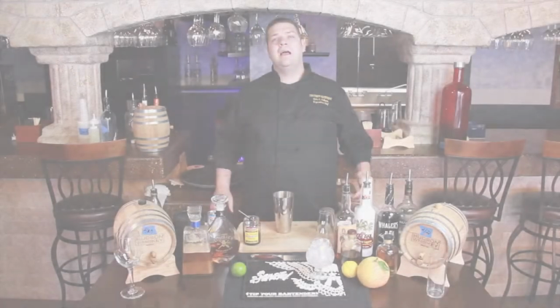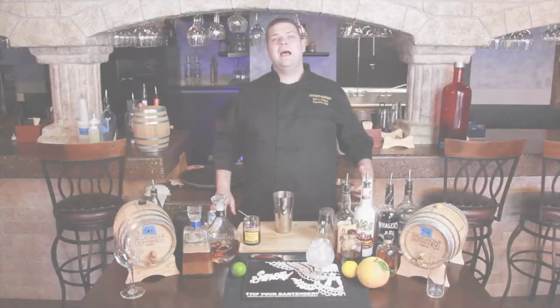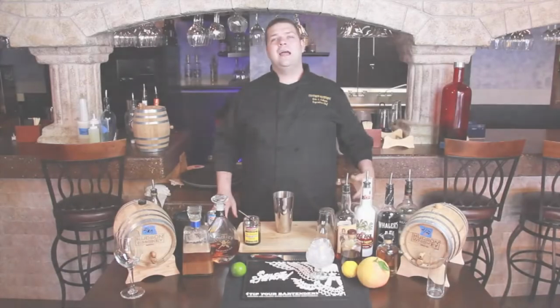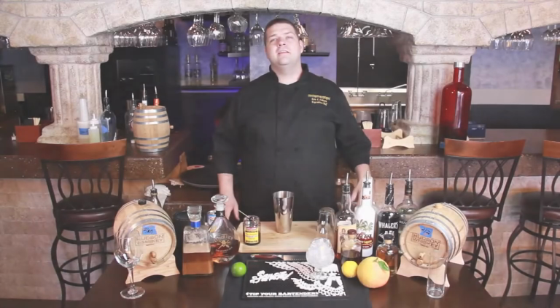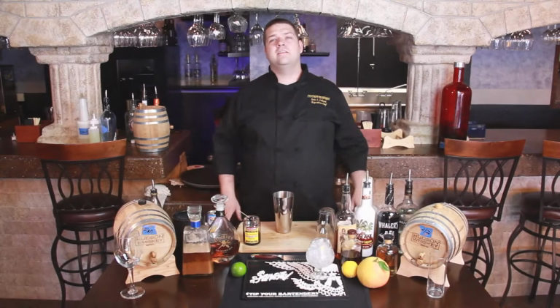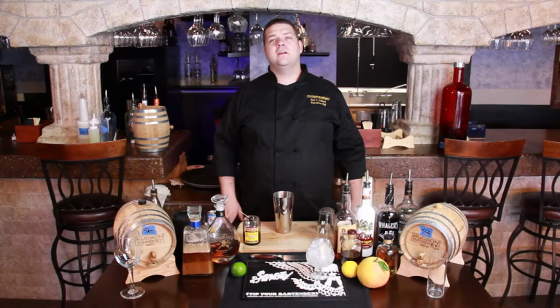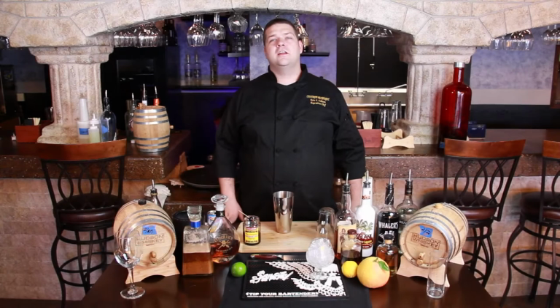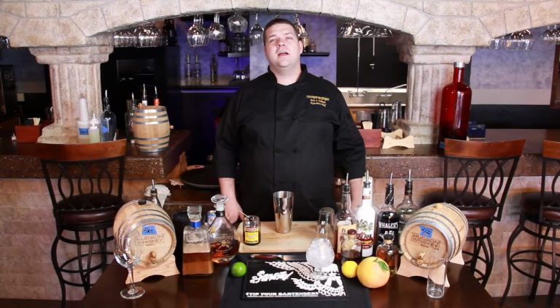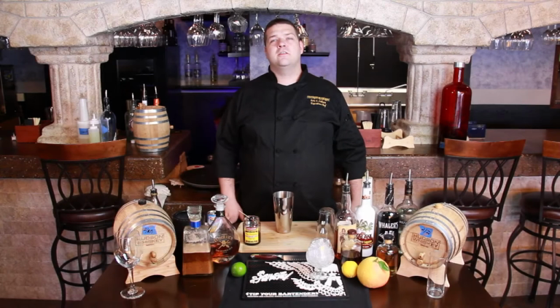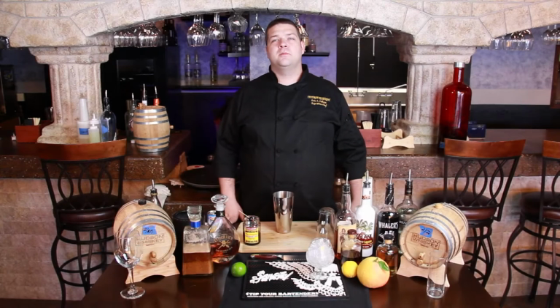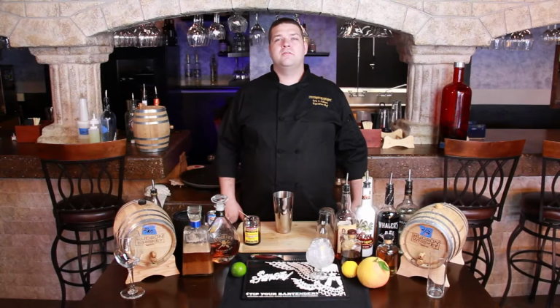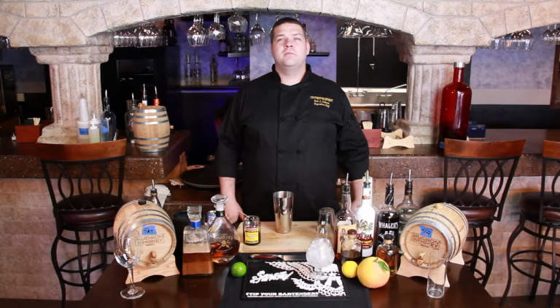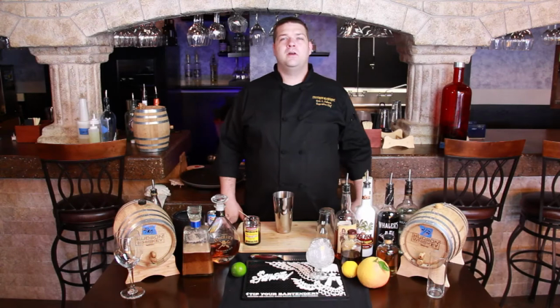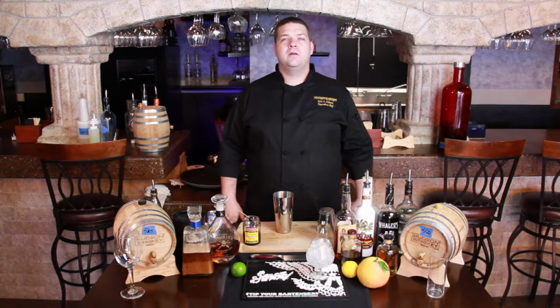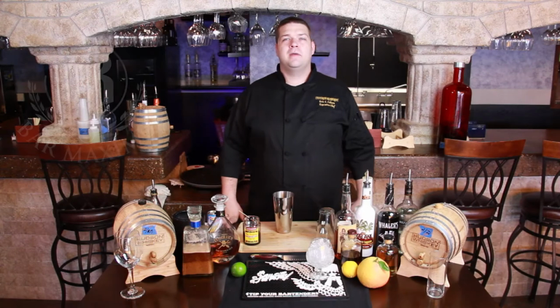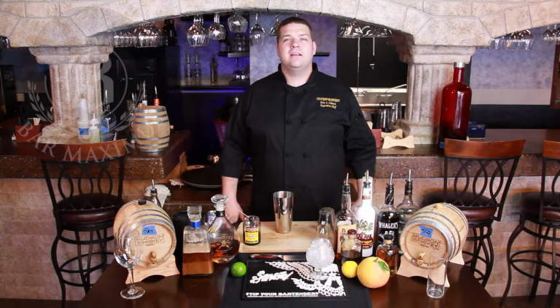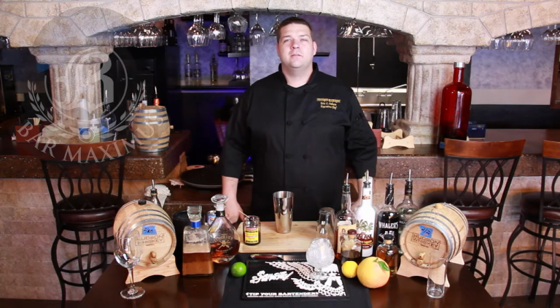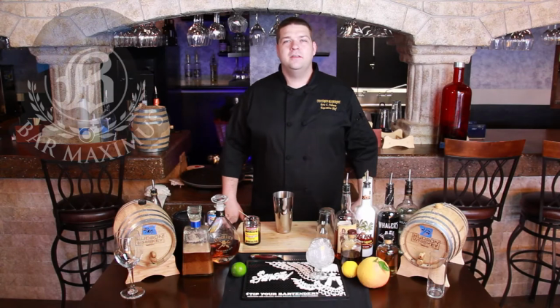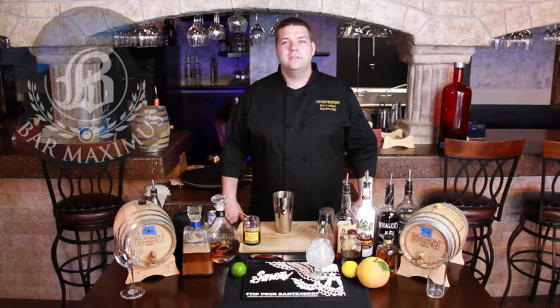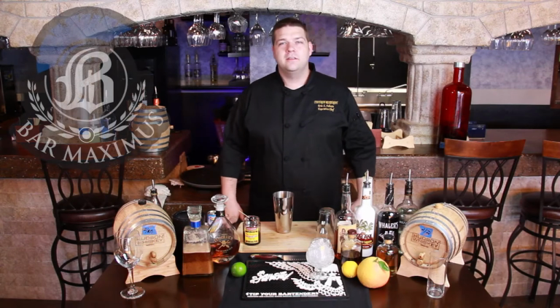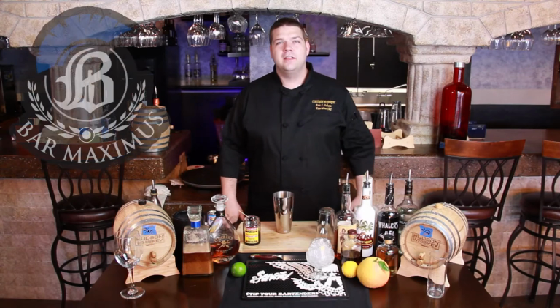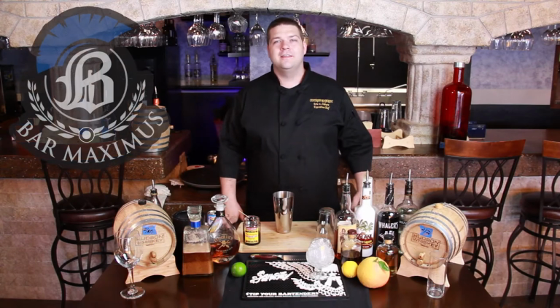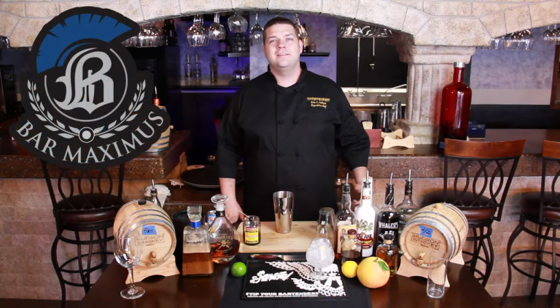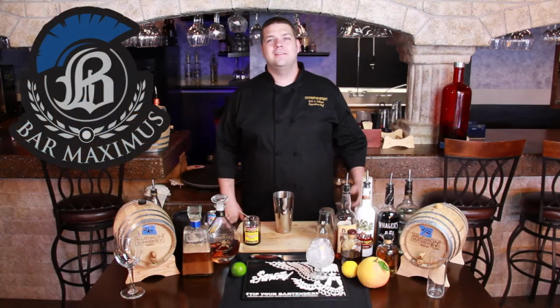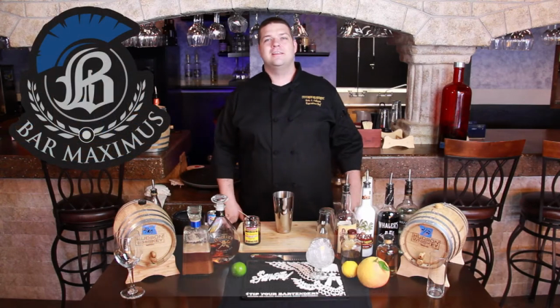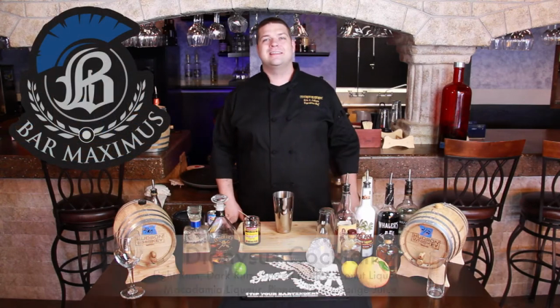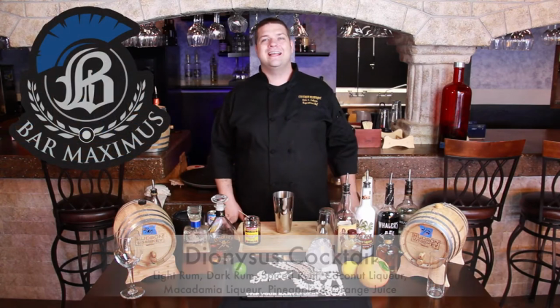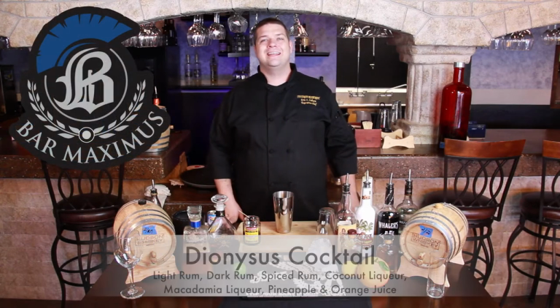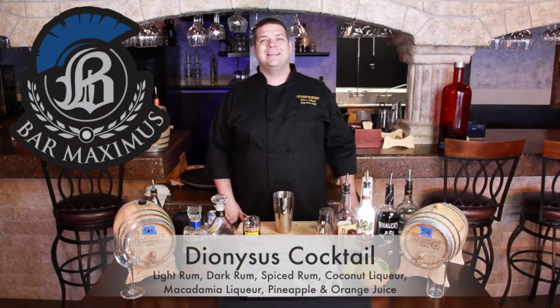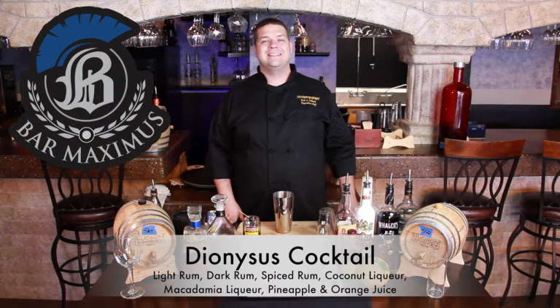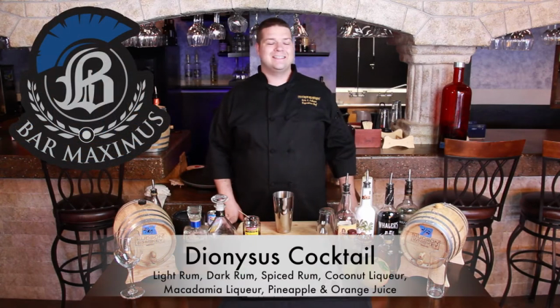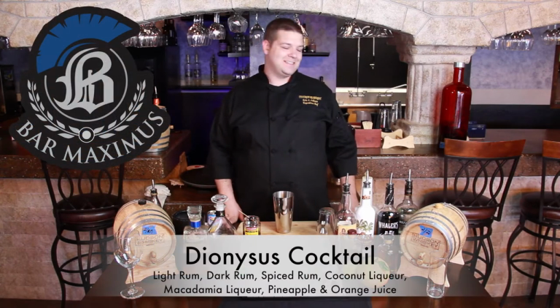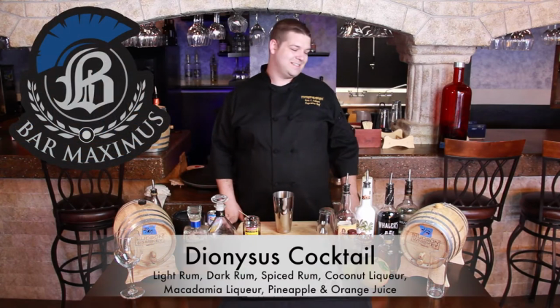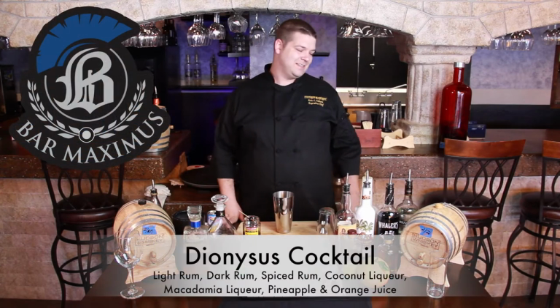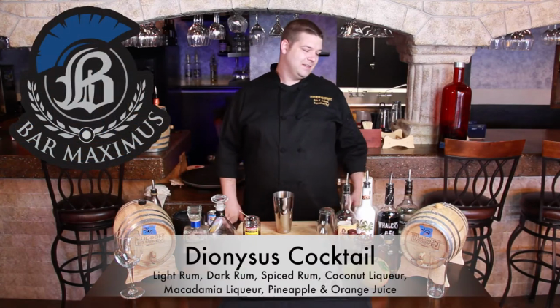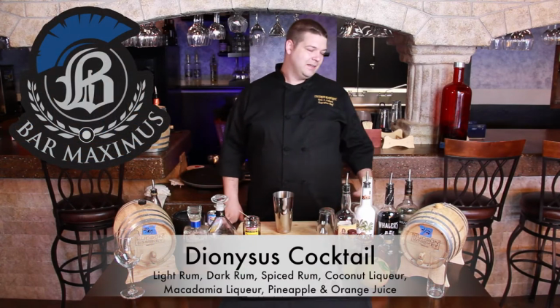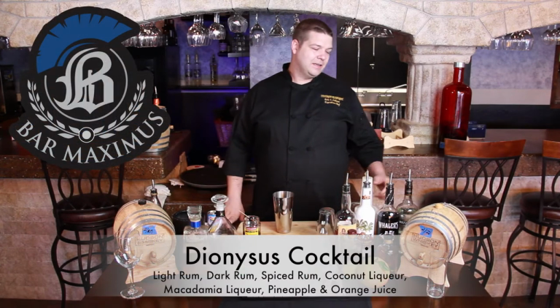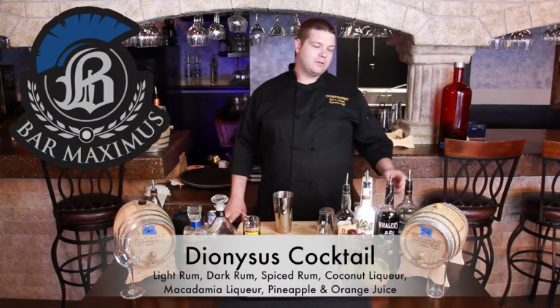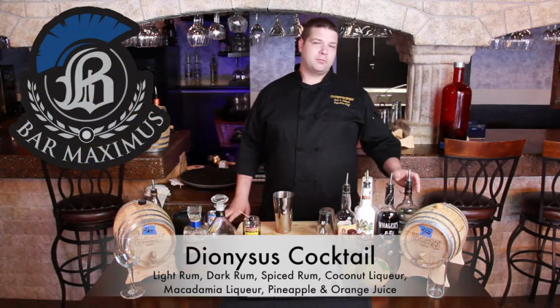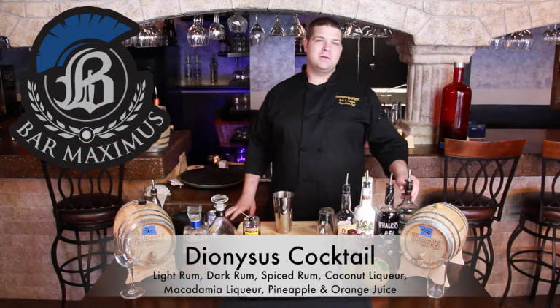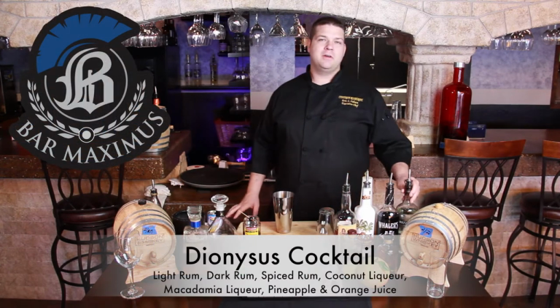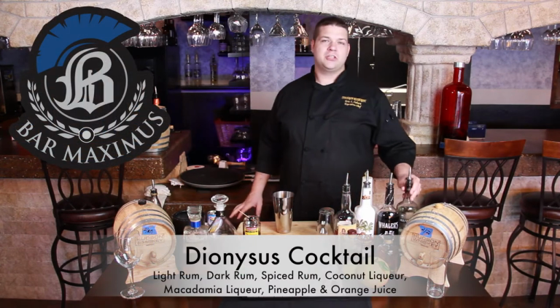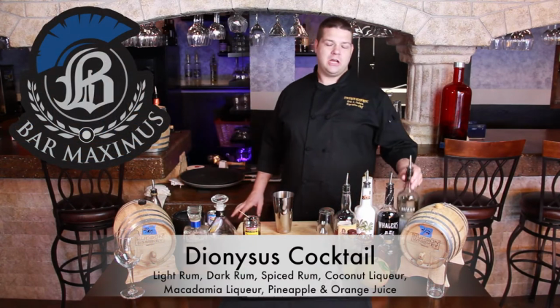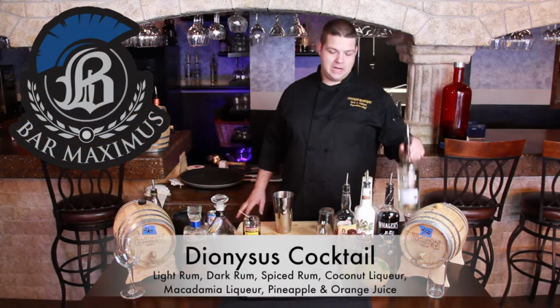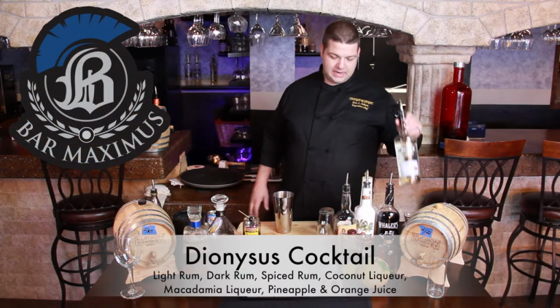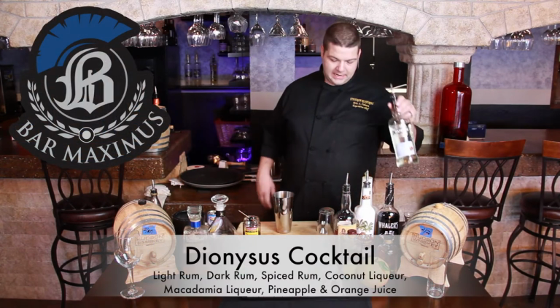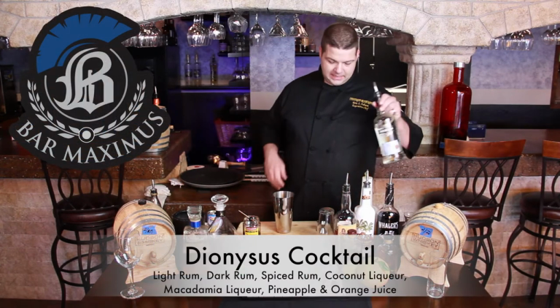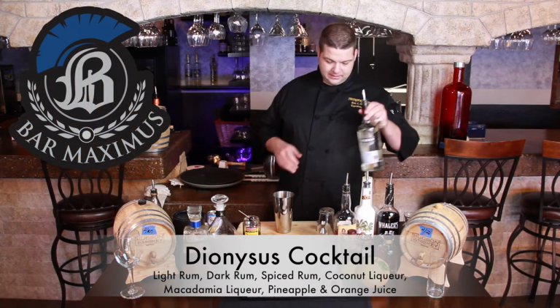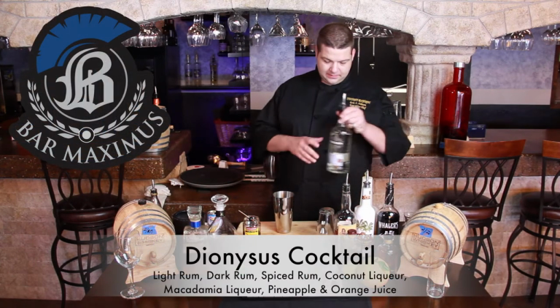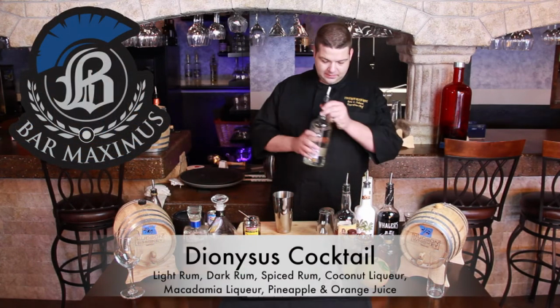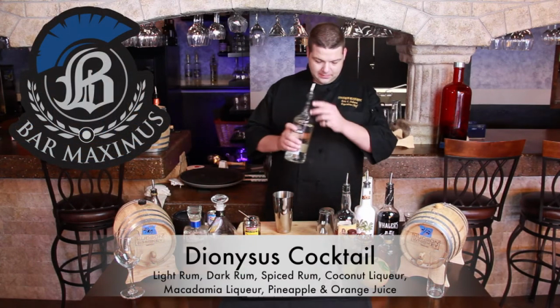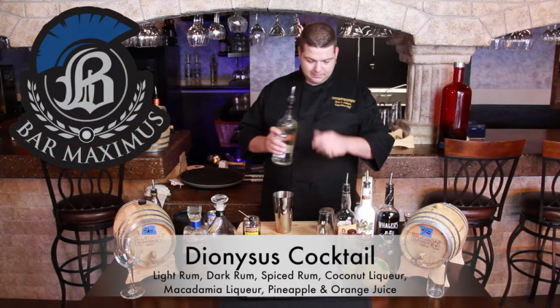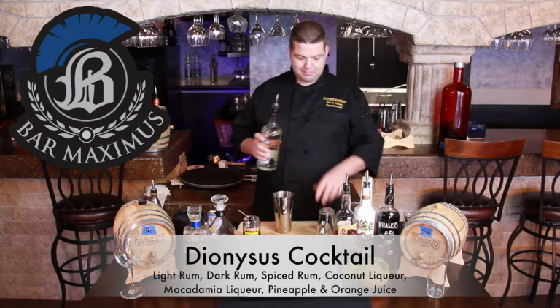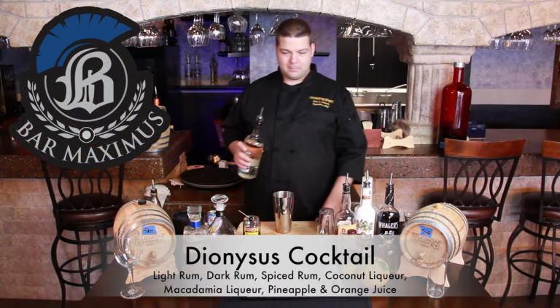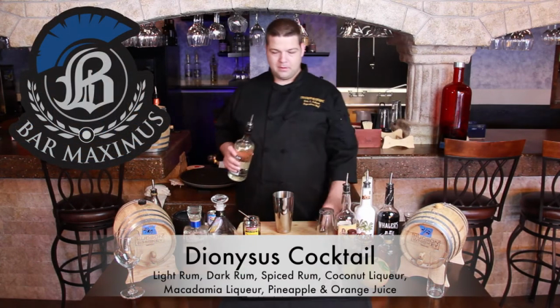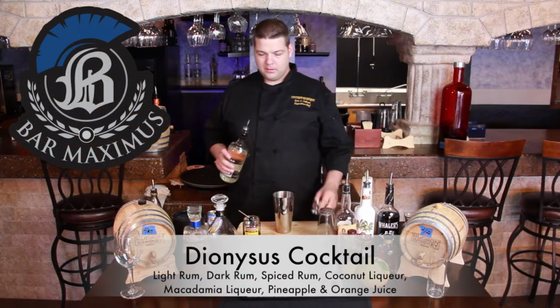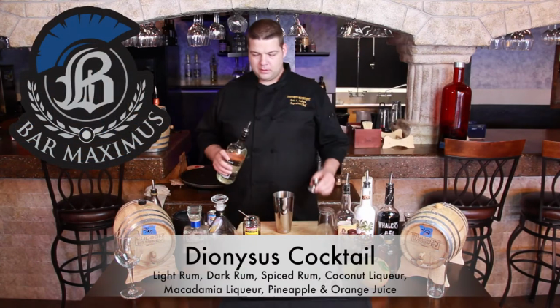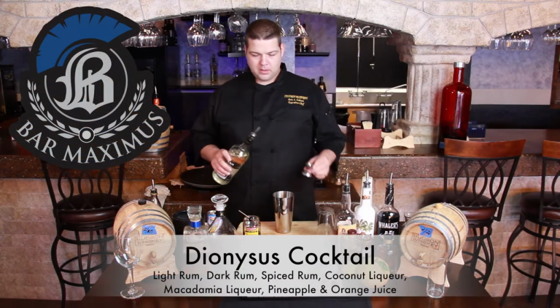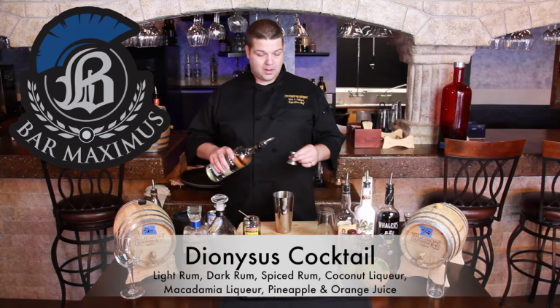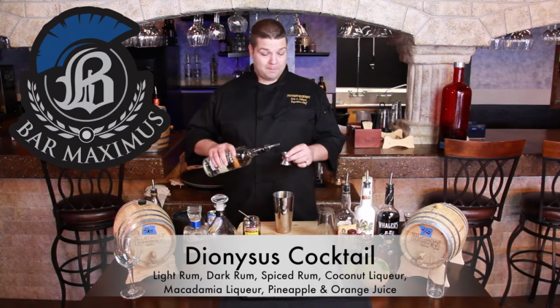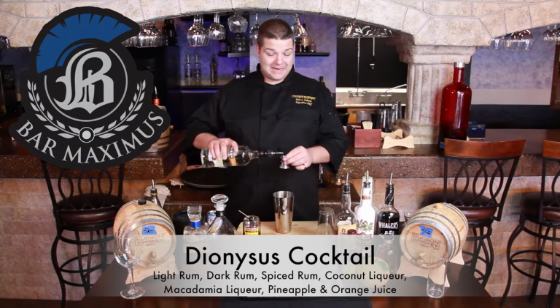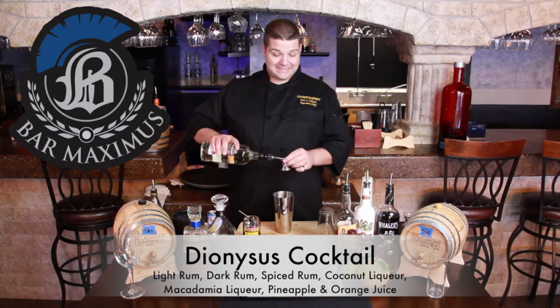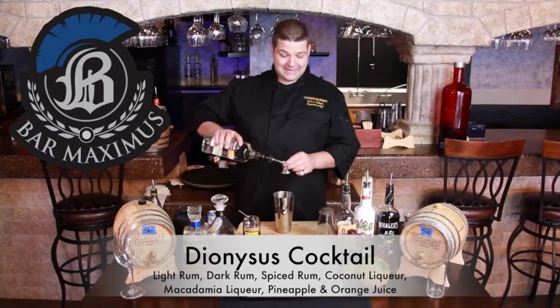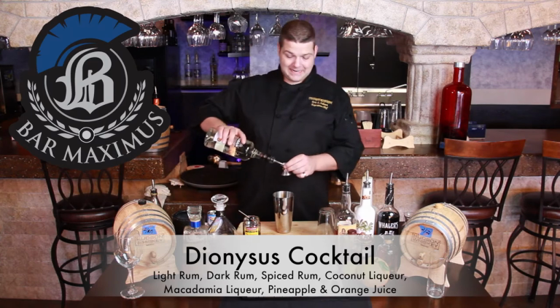Hi, this is Eric Gosburn from Bar Maximus and this is the Dionysus. It's pretty much a high-end Mai Tai.